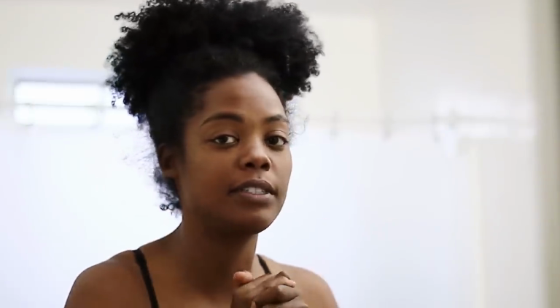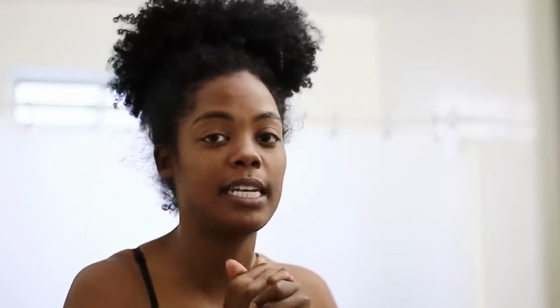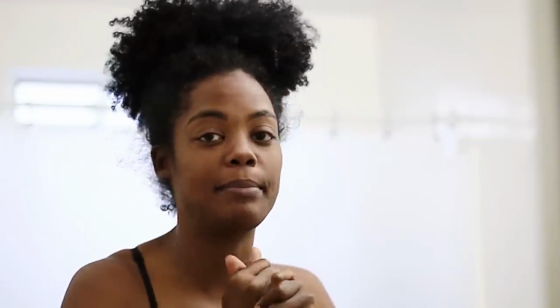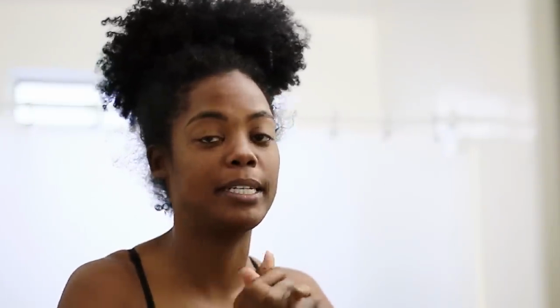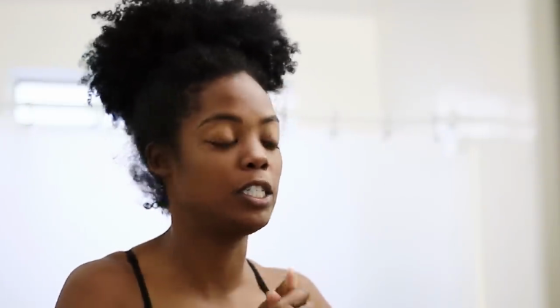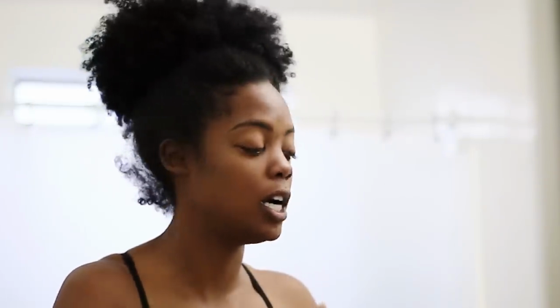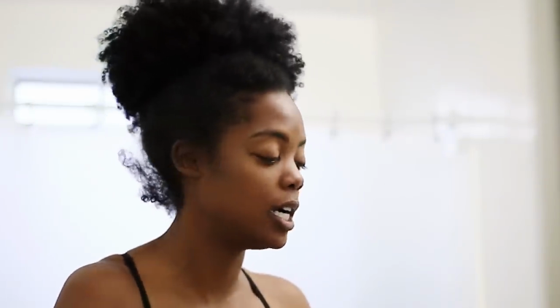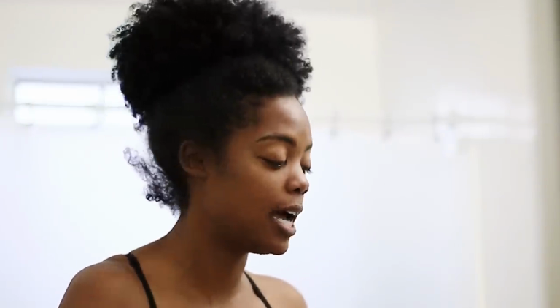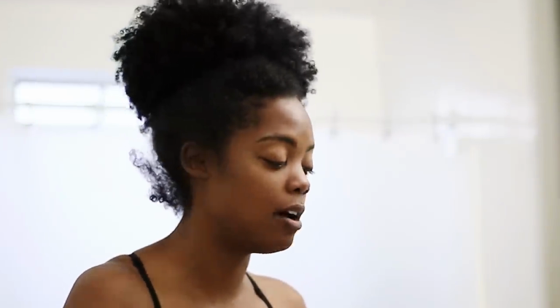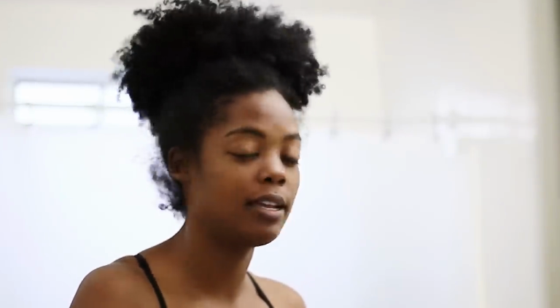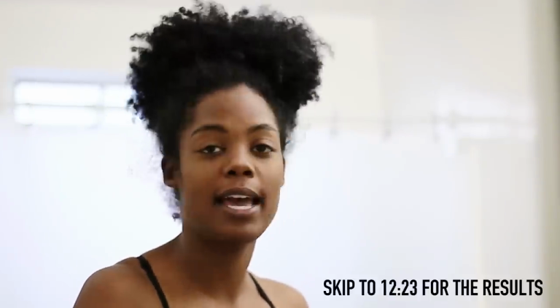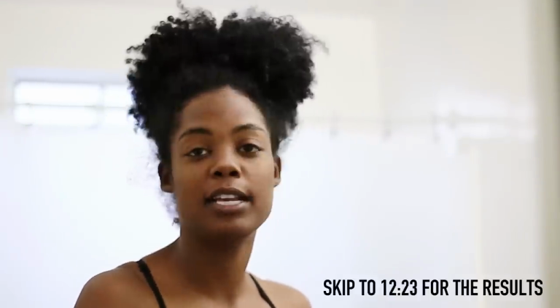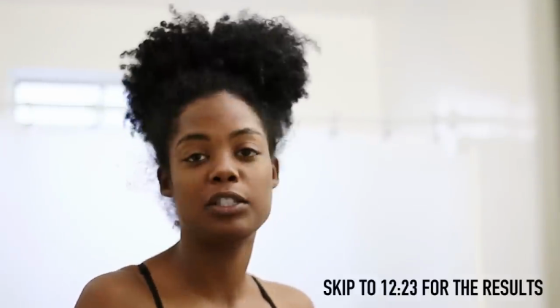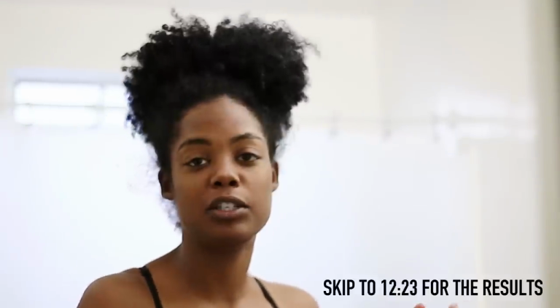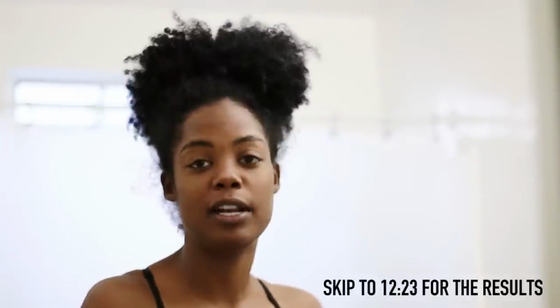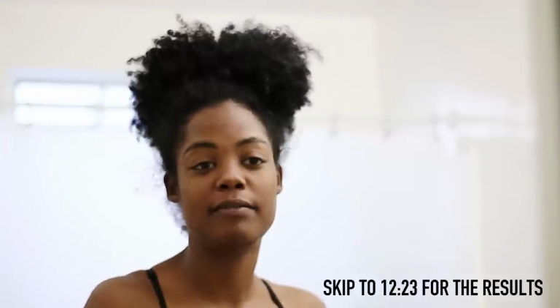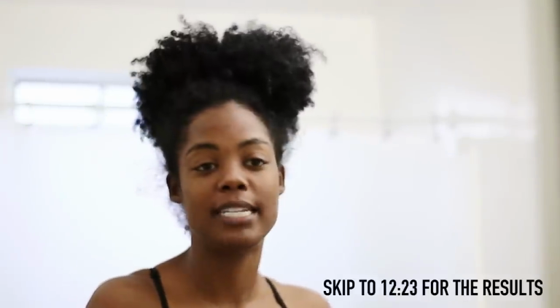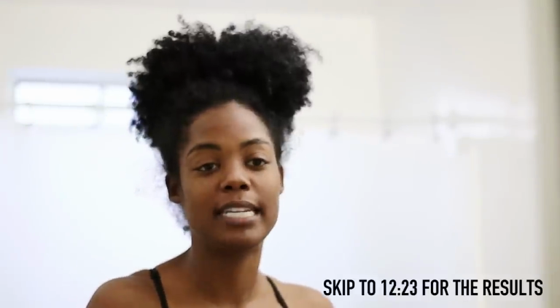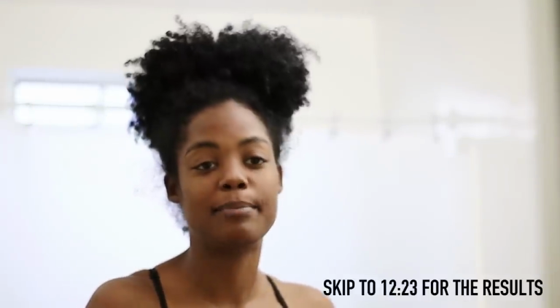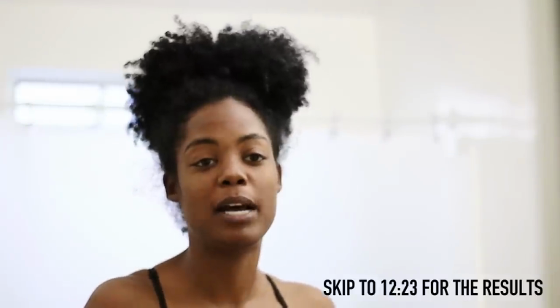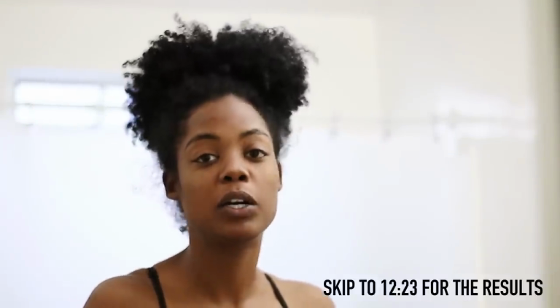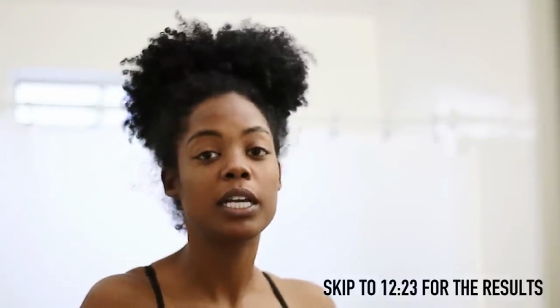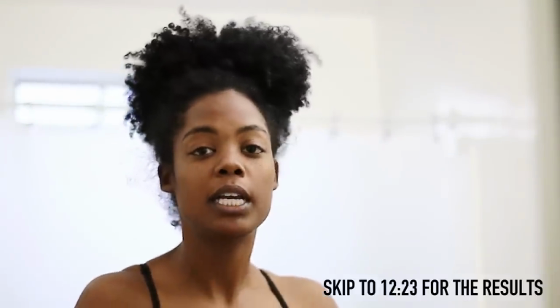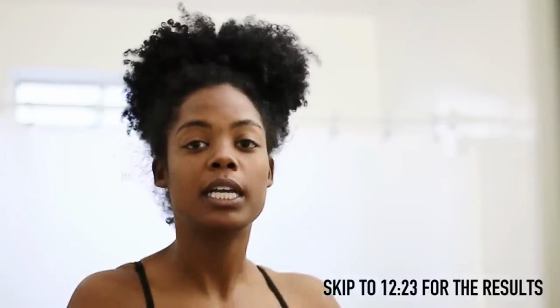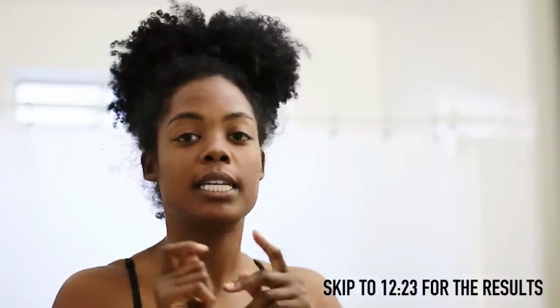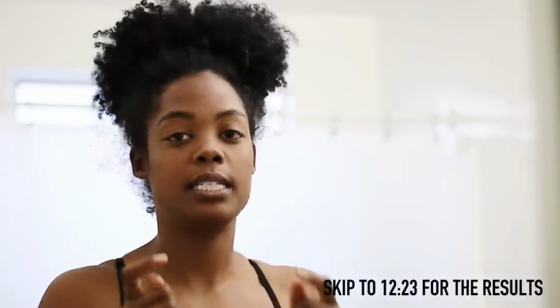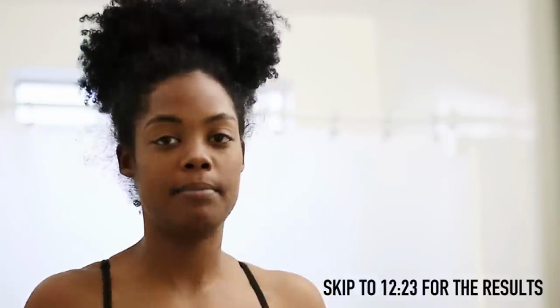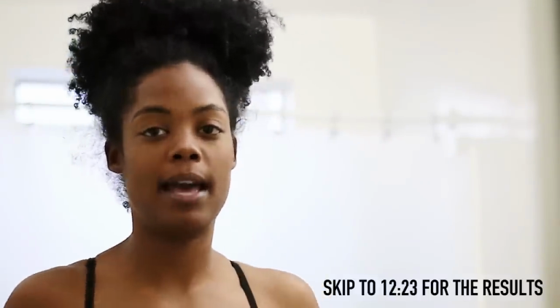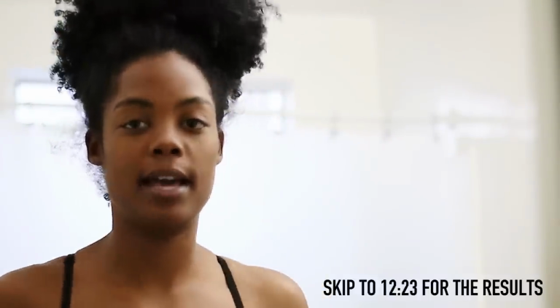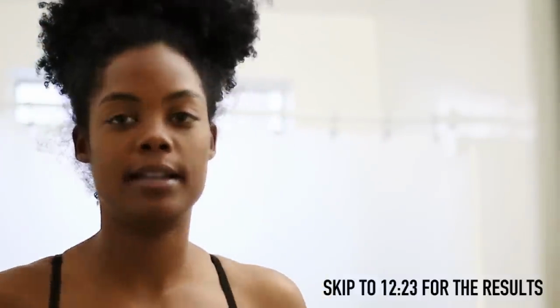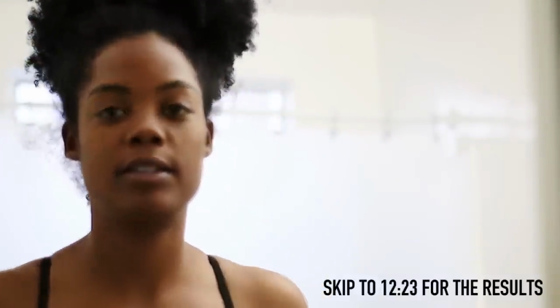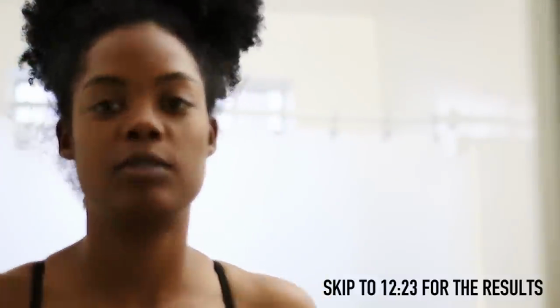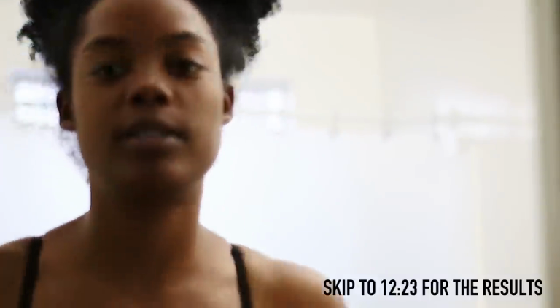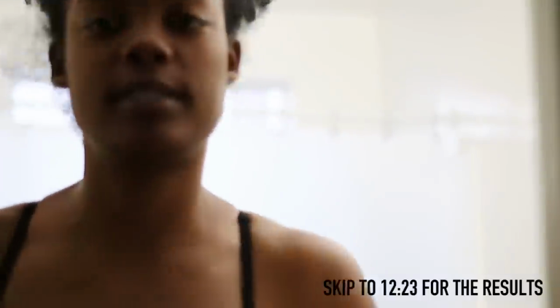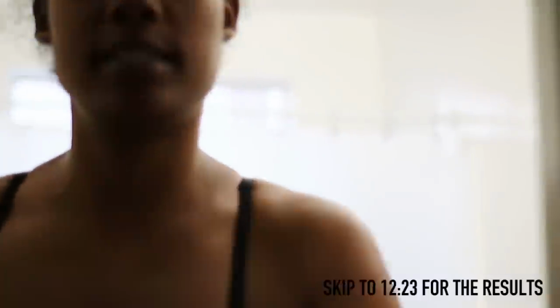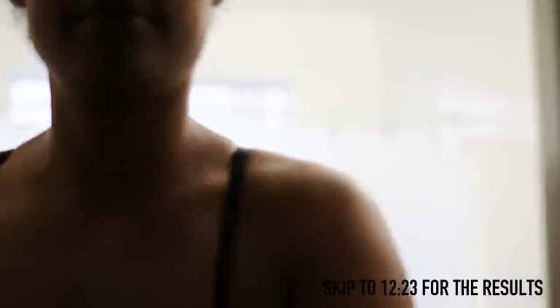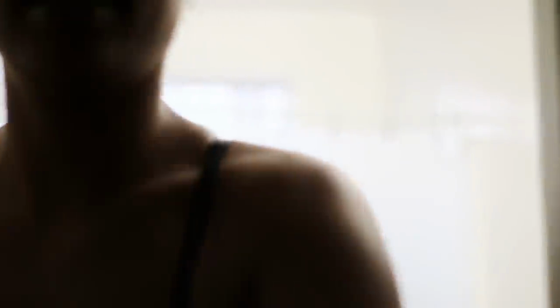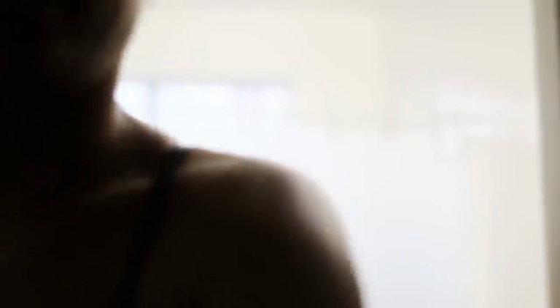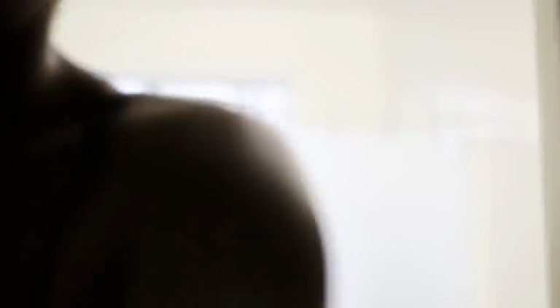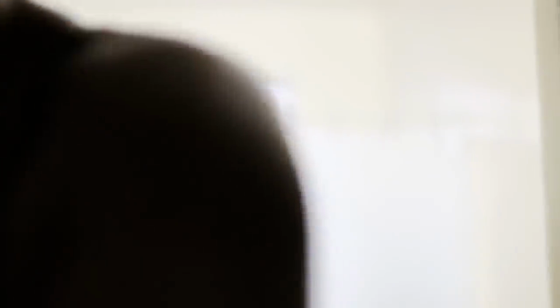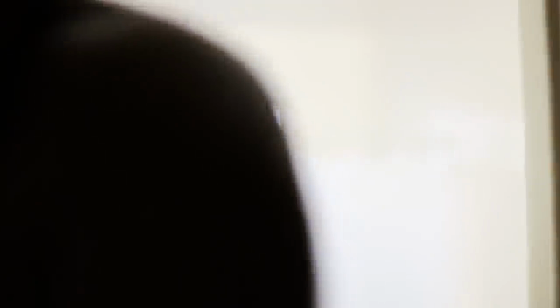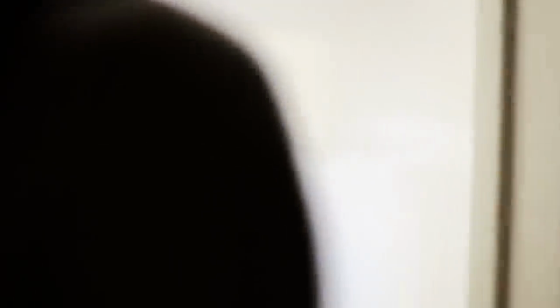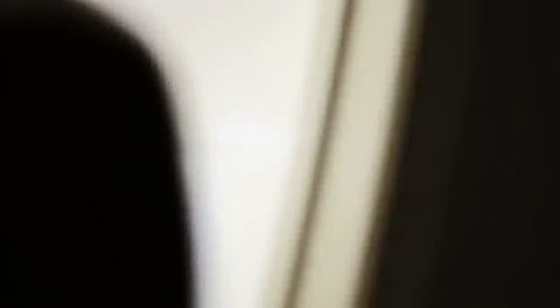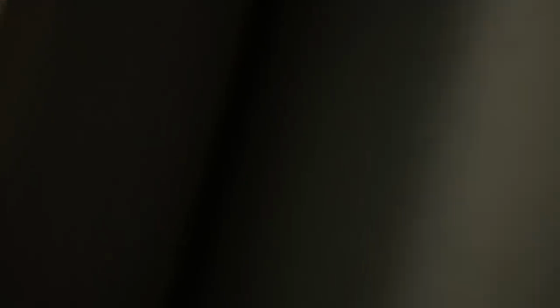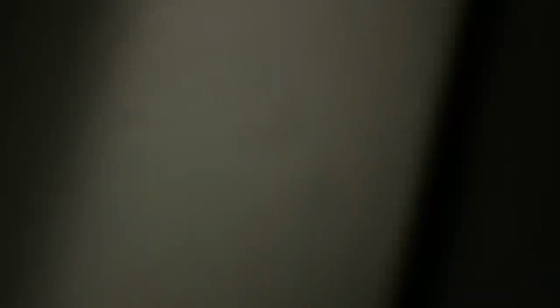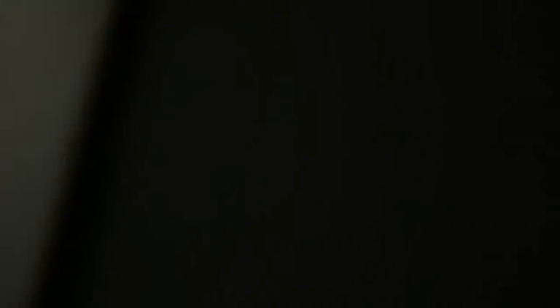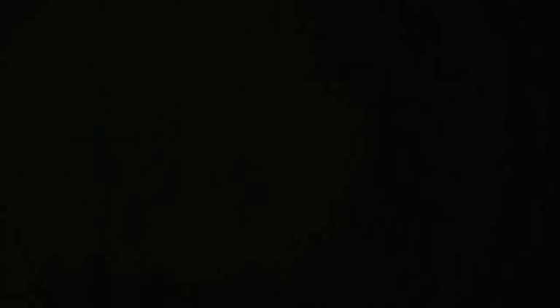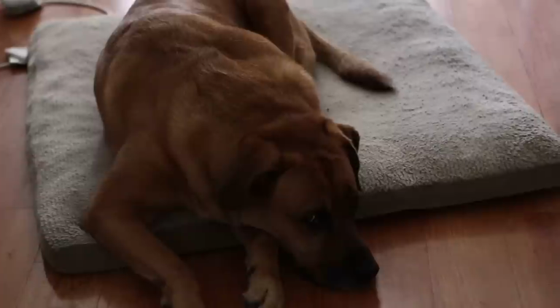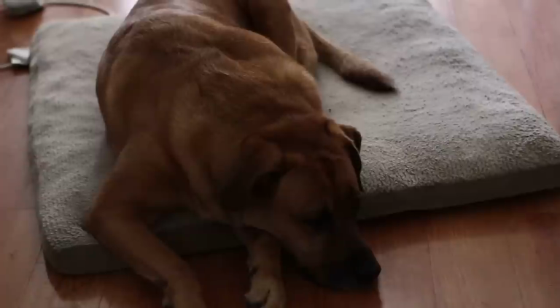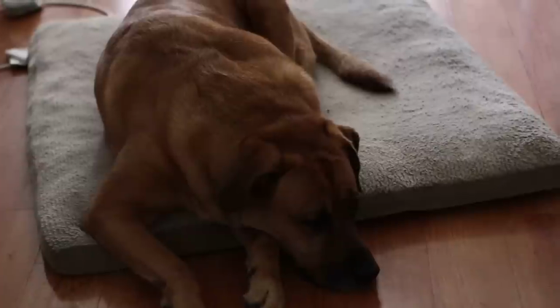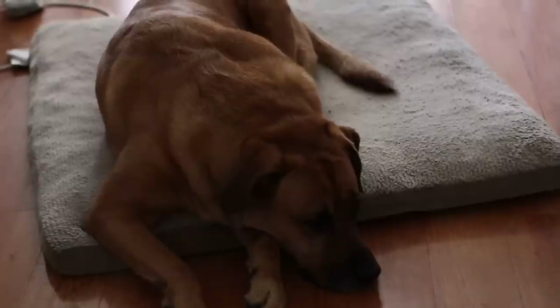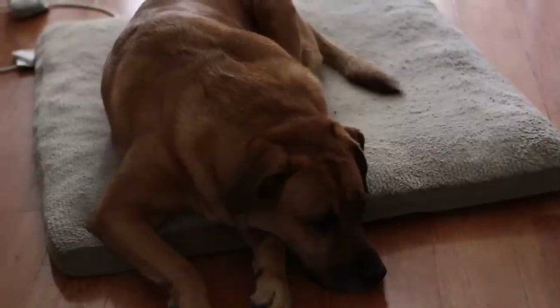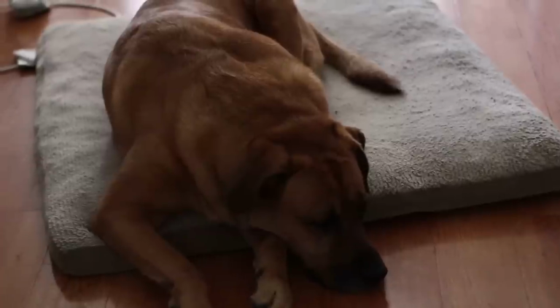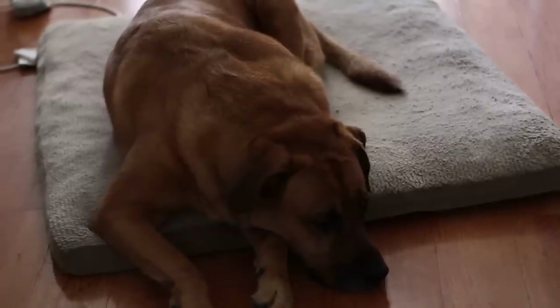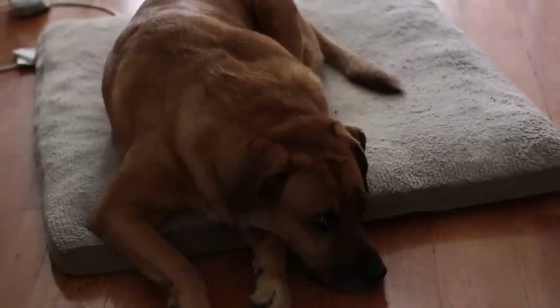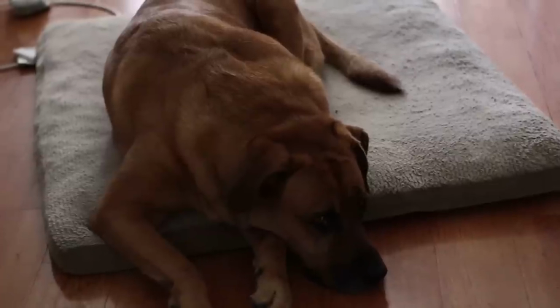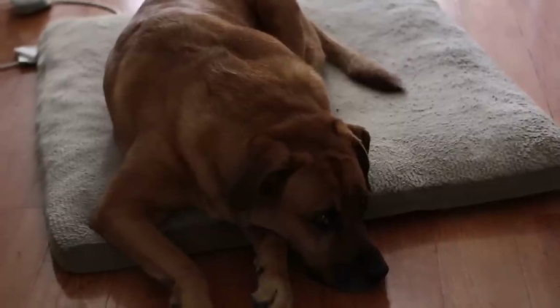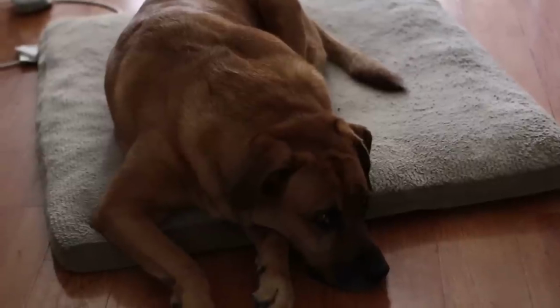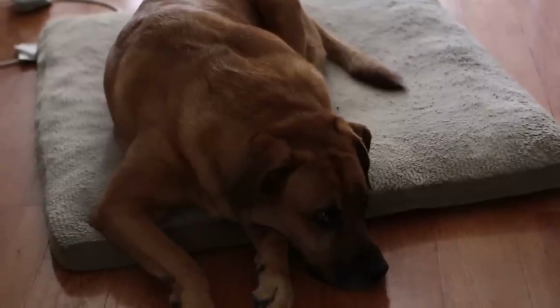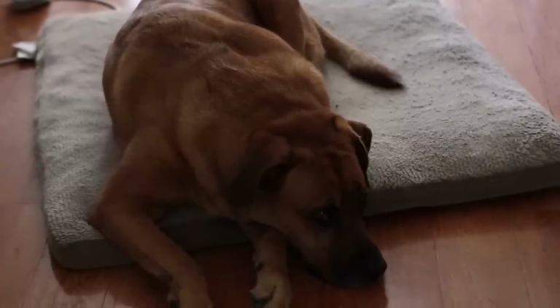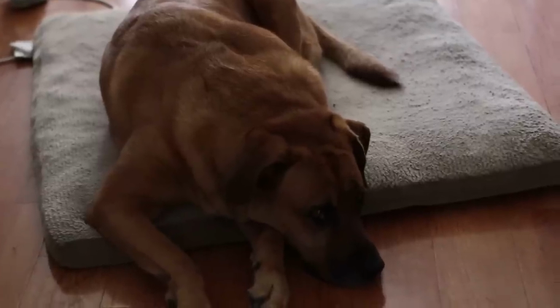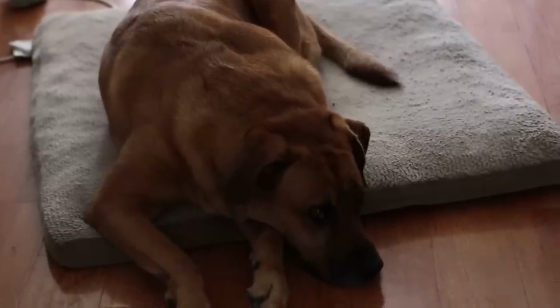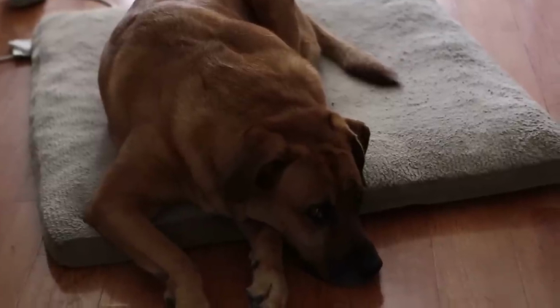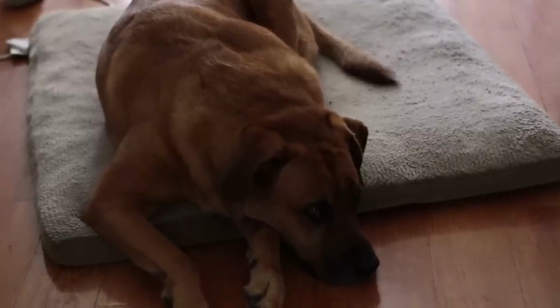I haven't washed my face. I haven't taken my dog out — Castor. Haven't taken him out. He's mad. You can see it right now. You mad? We haven't gone outside yet?